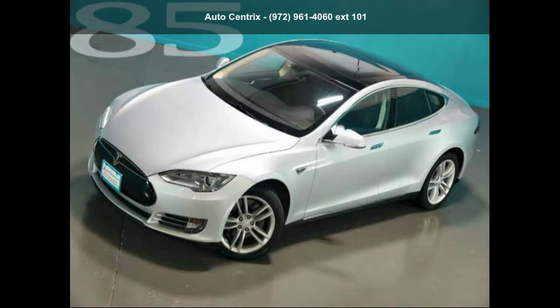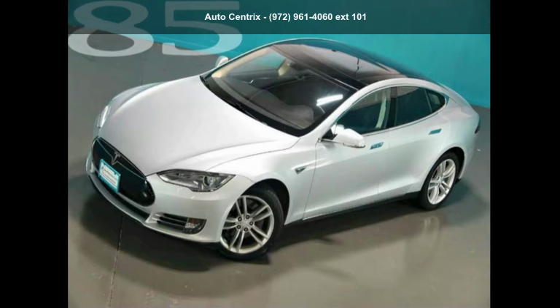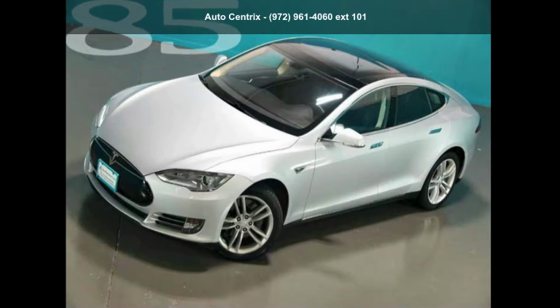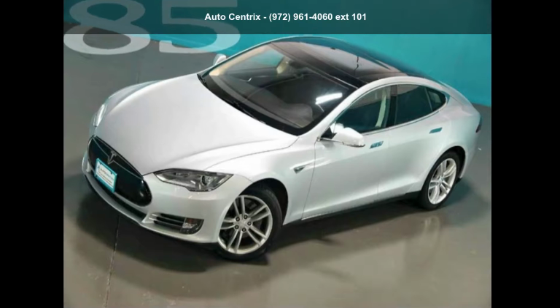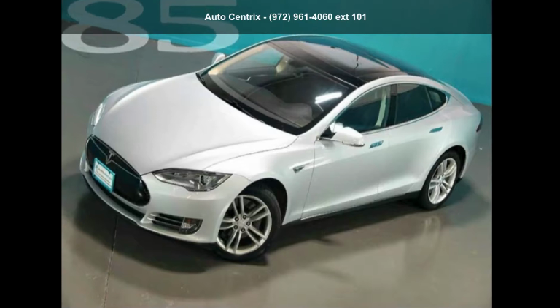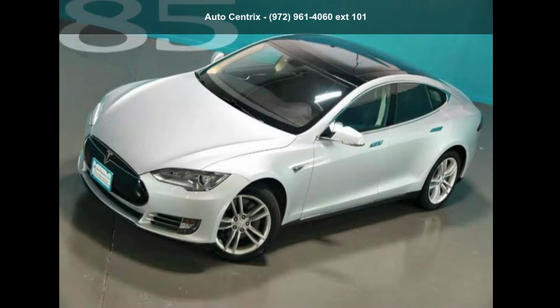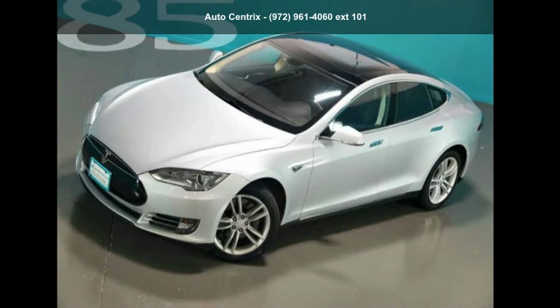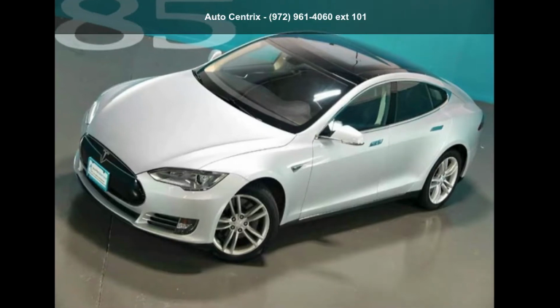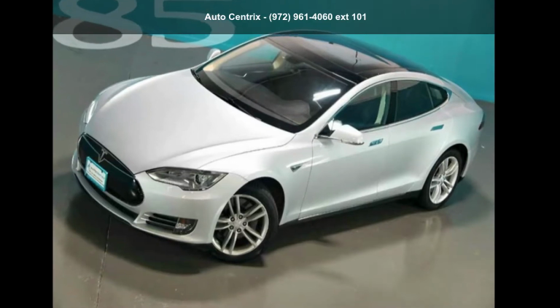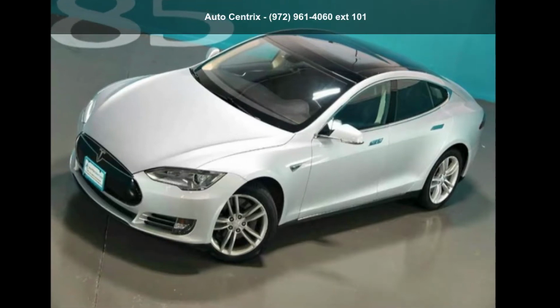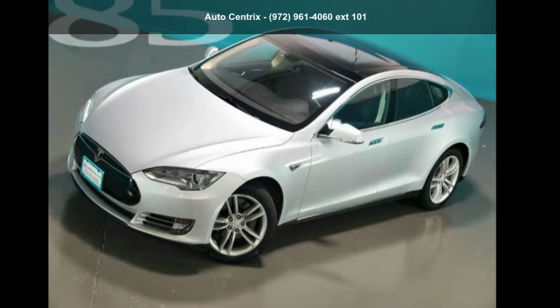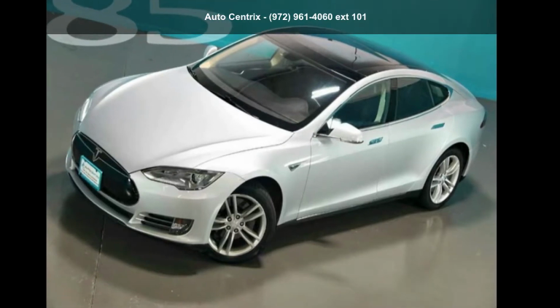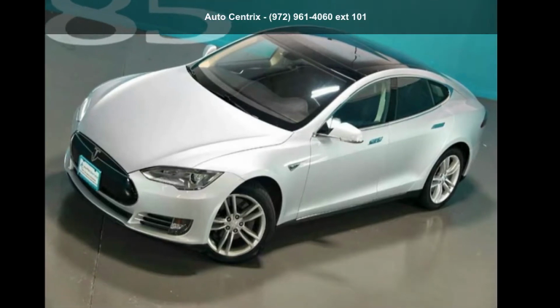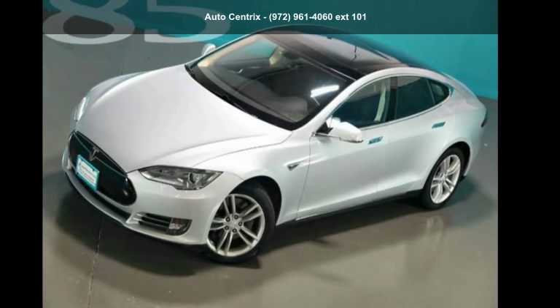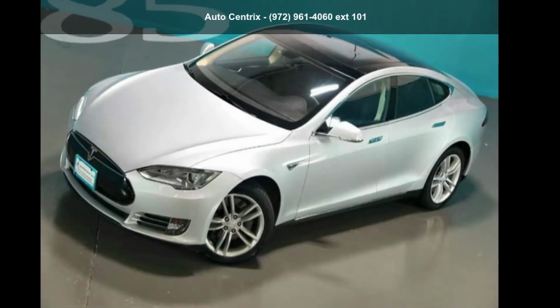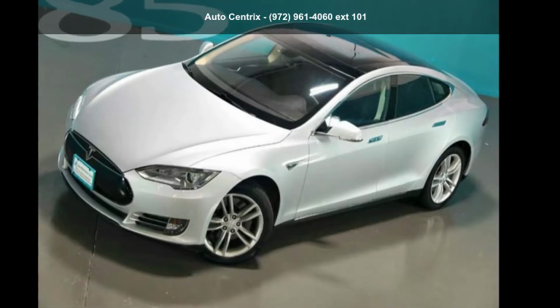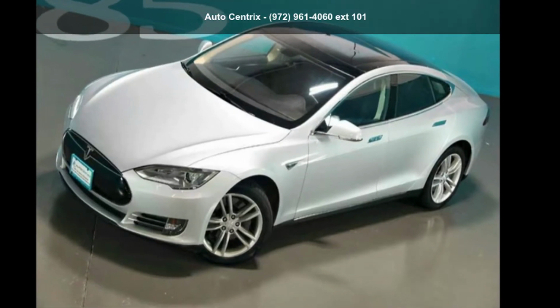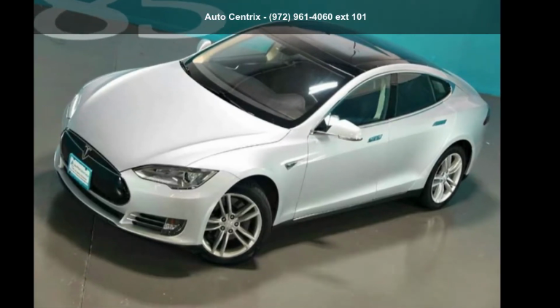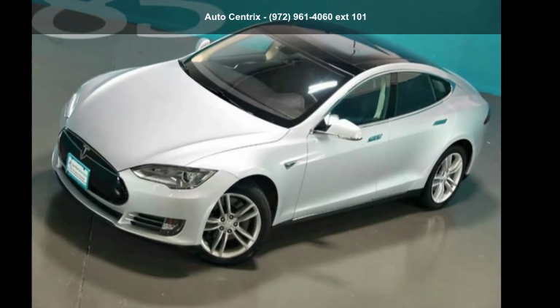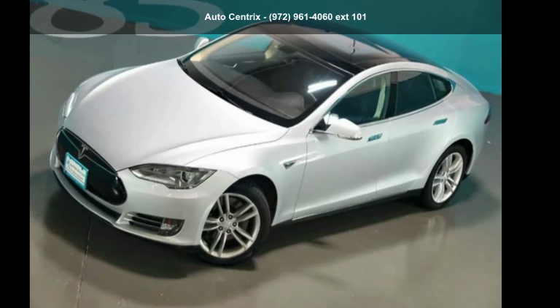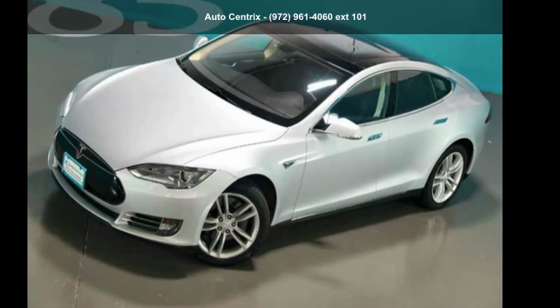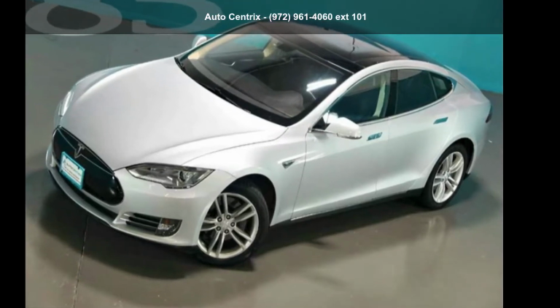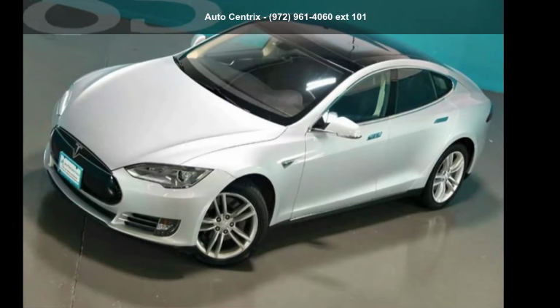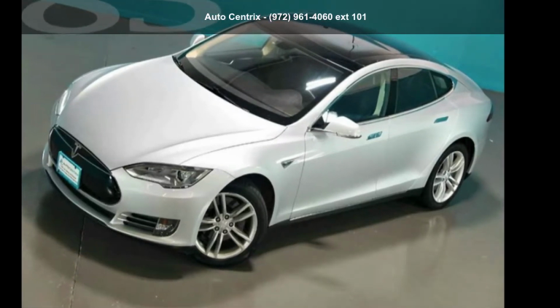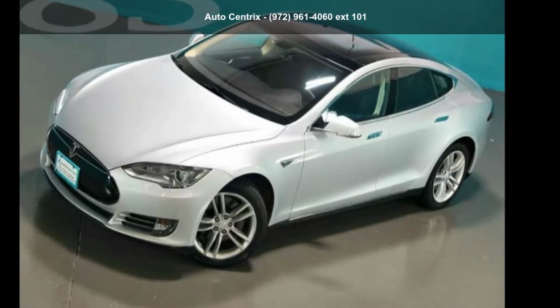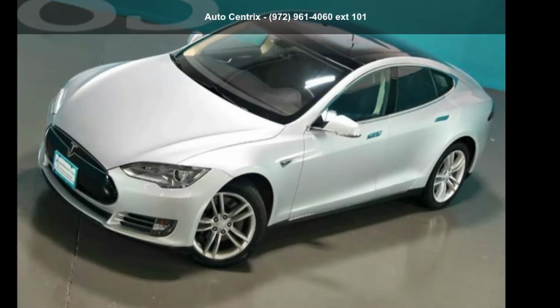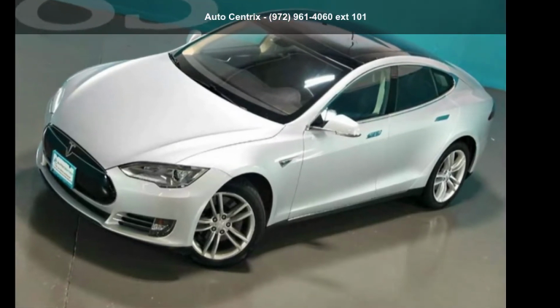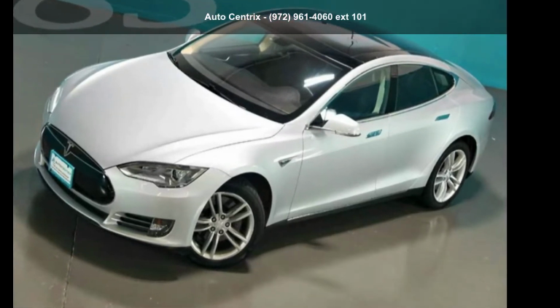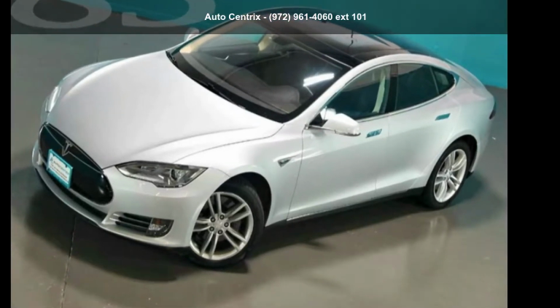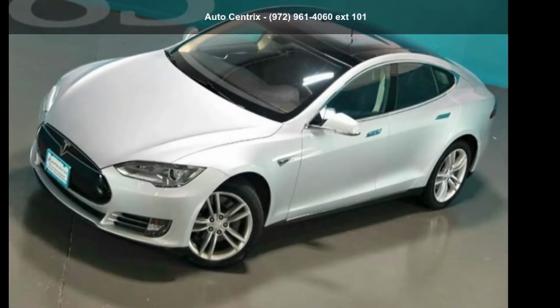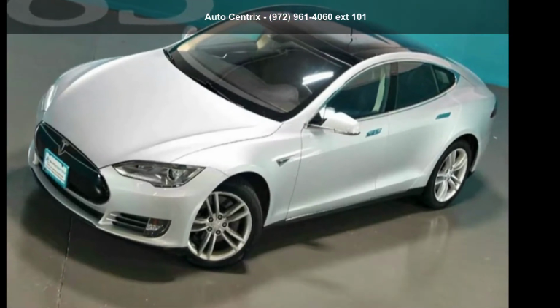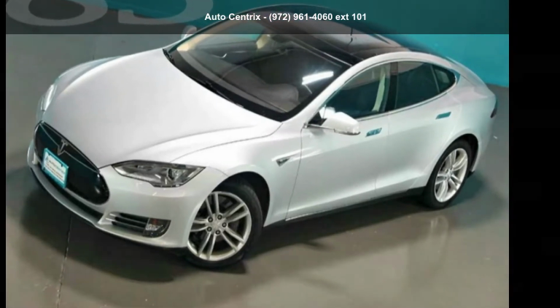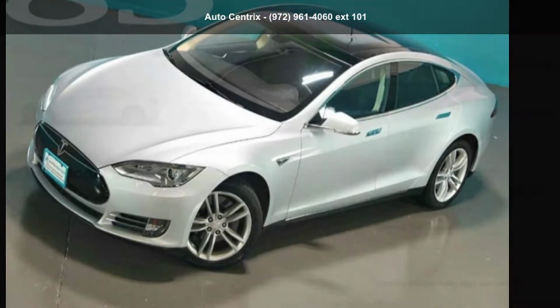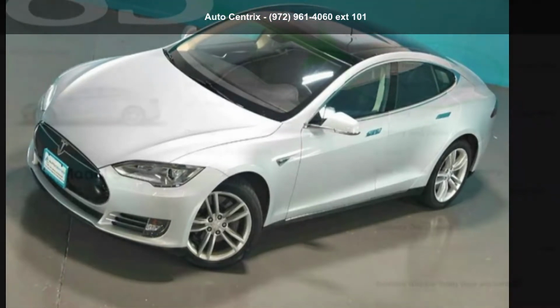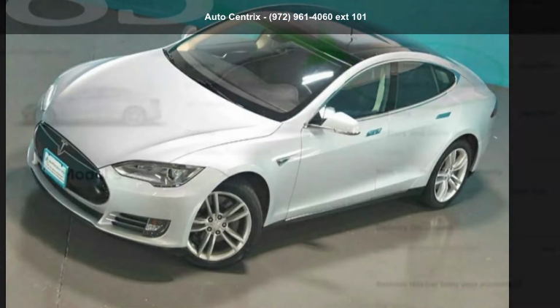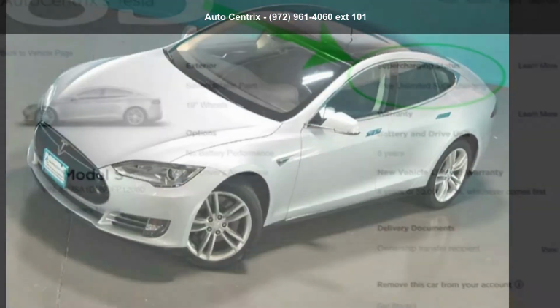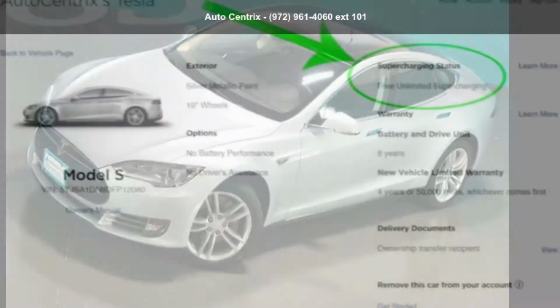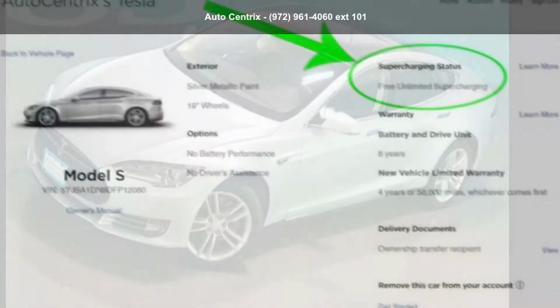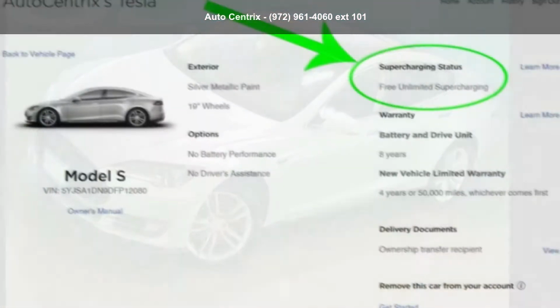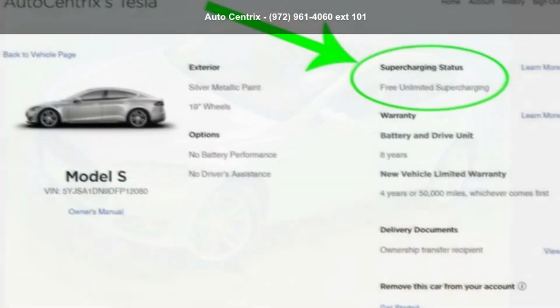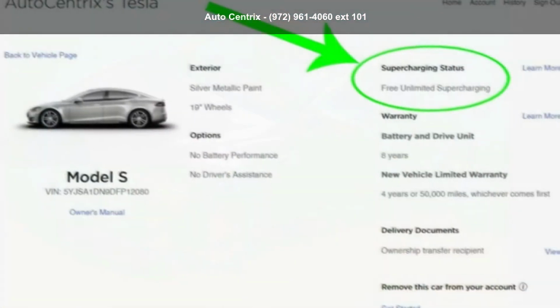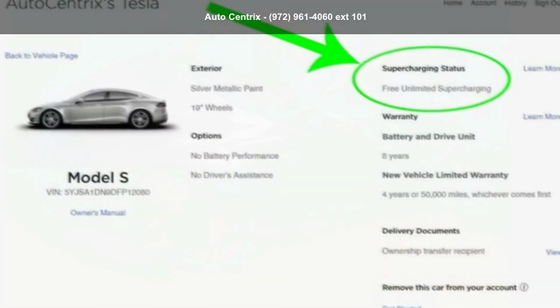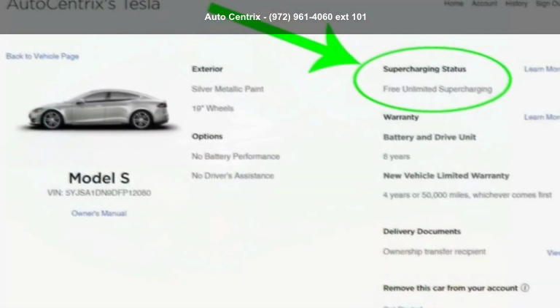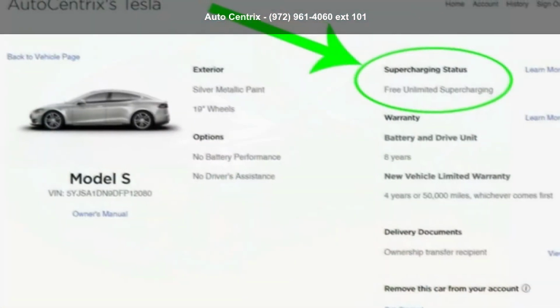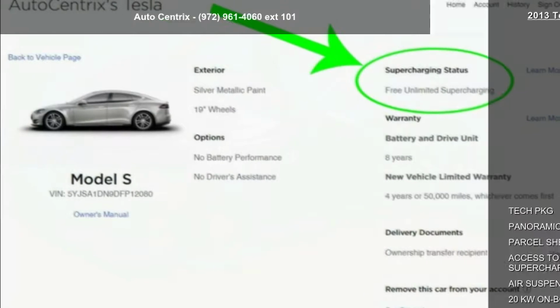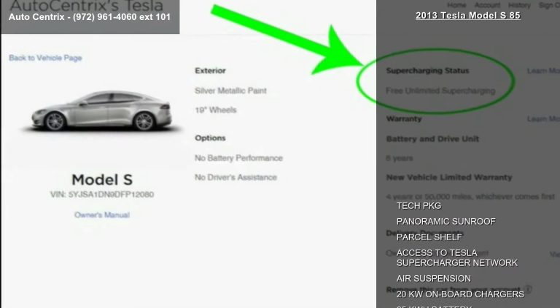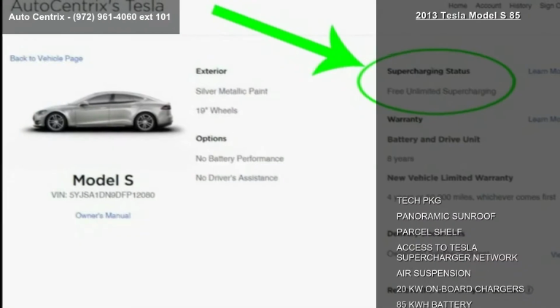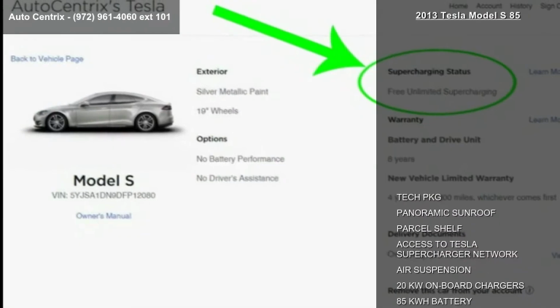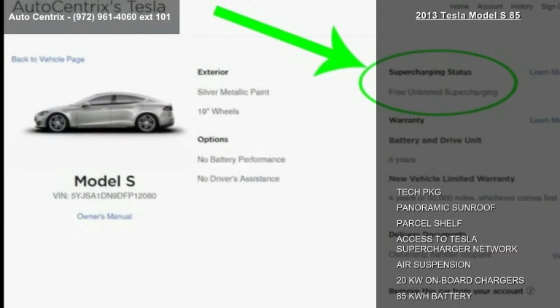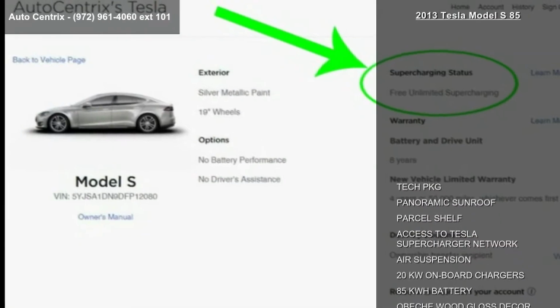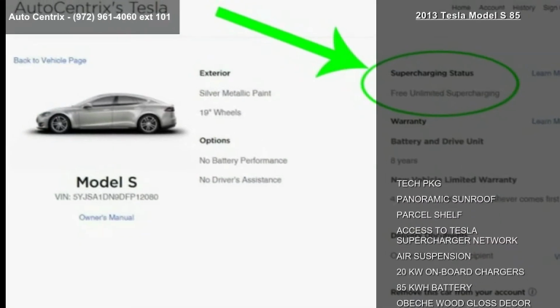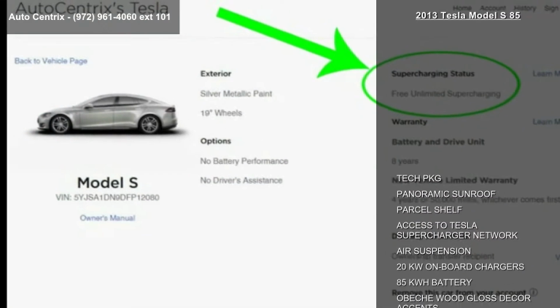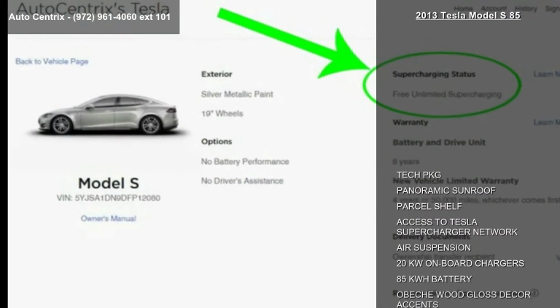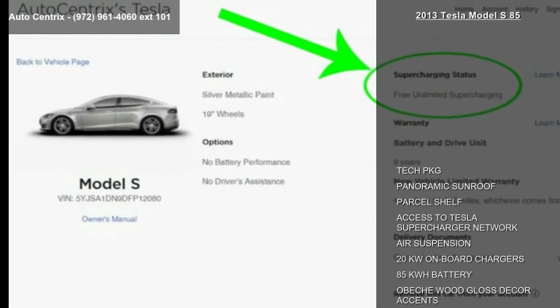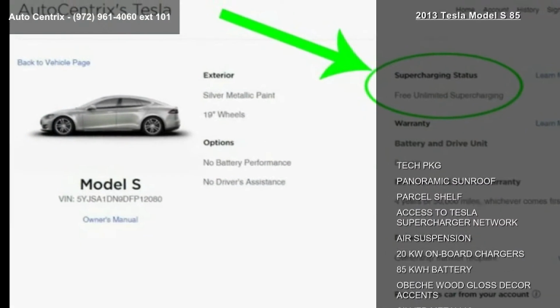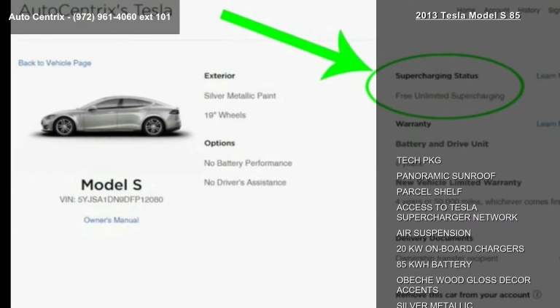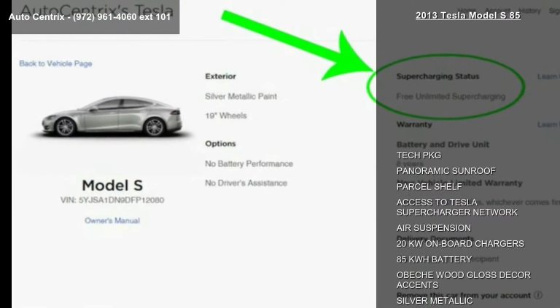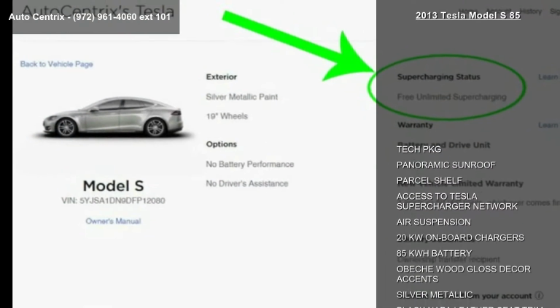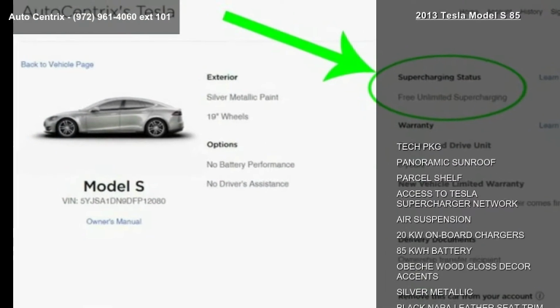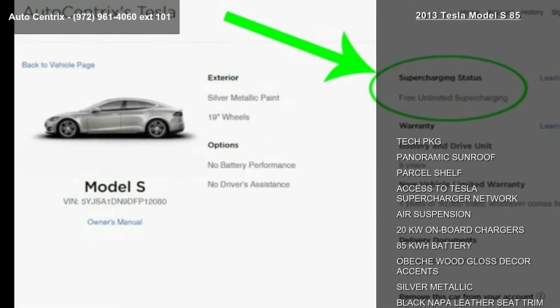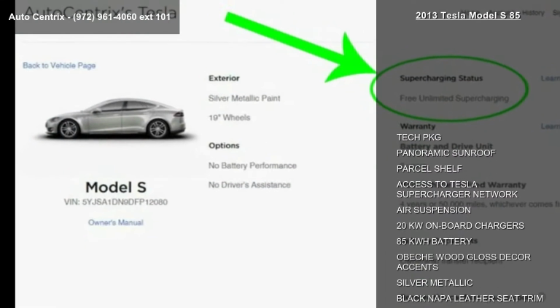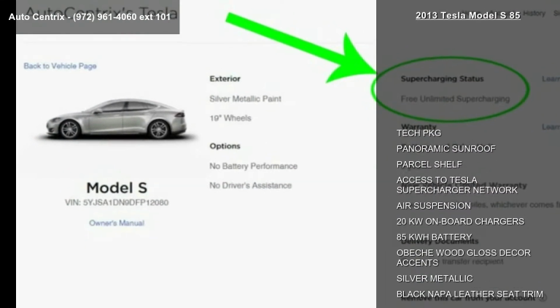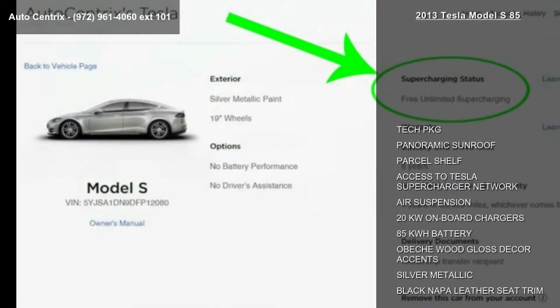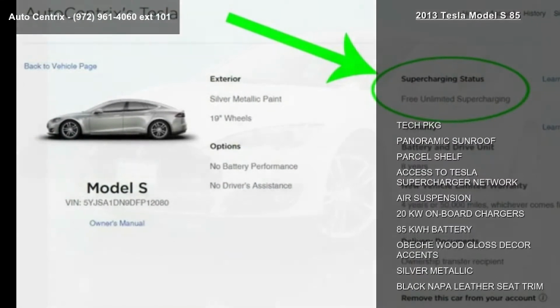Arrive in style with this Tesla 2013 Model S 85. This may be the set of wheels you've been looking for.